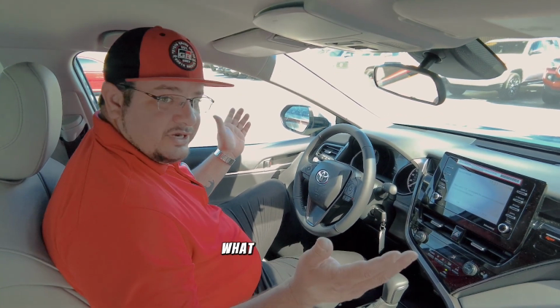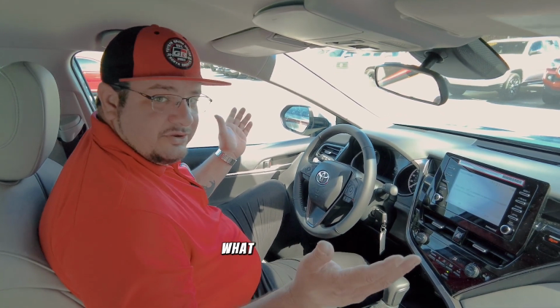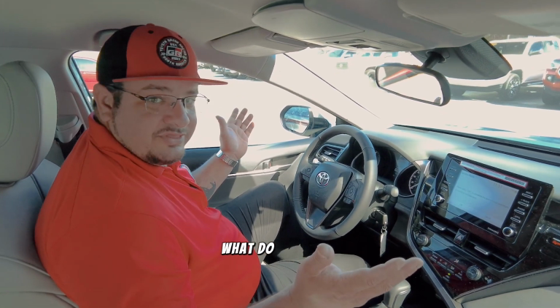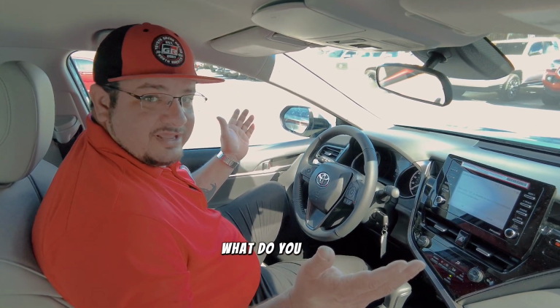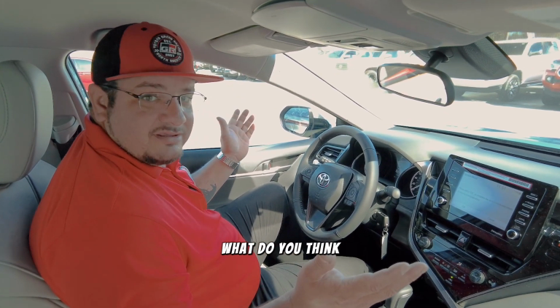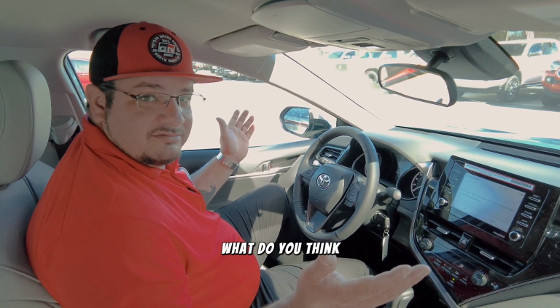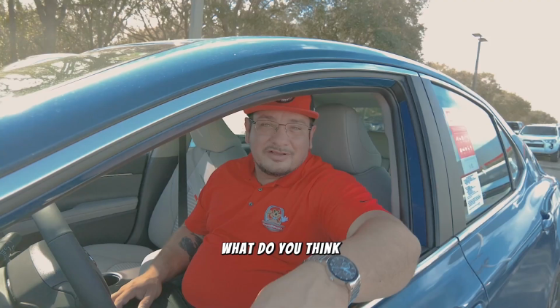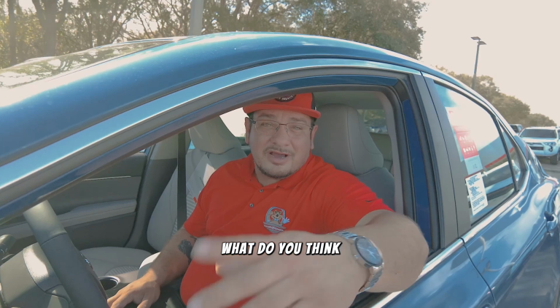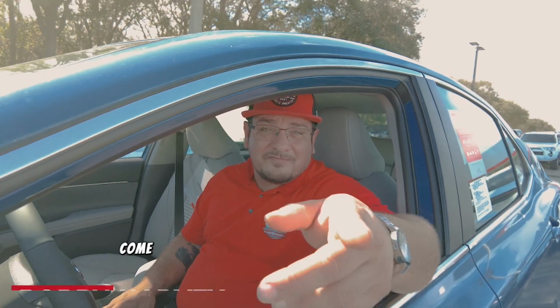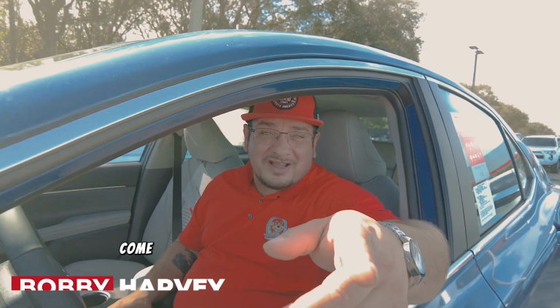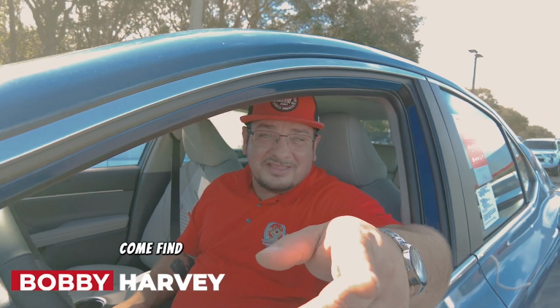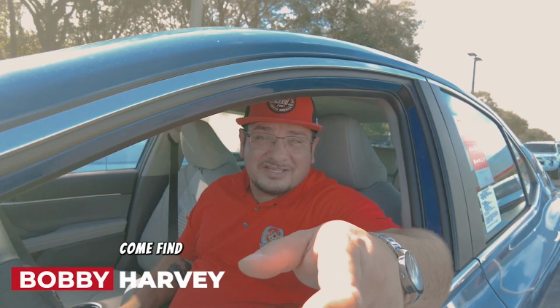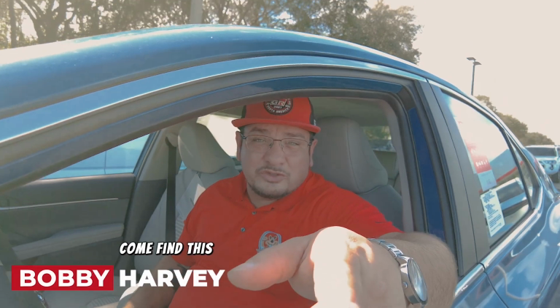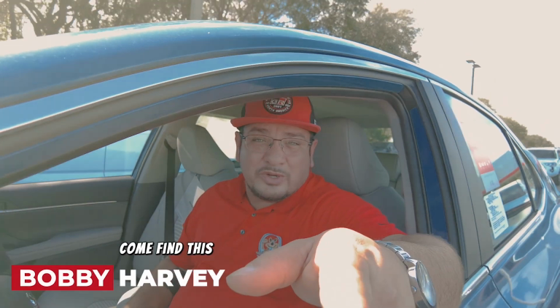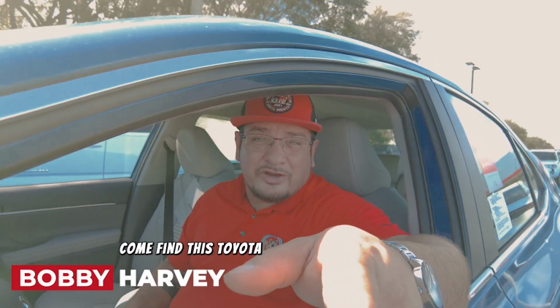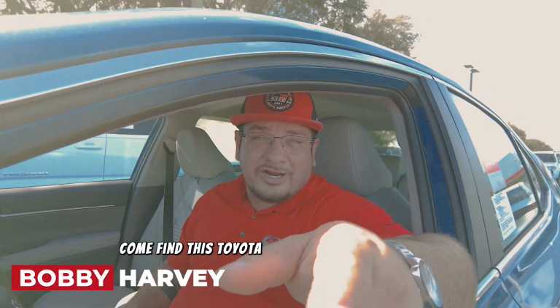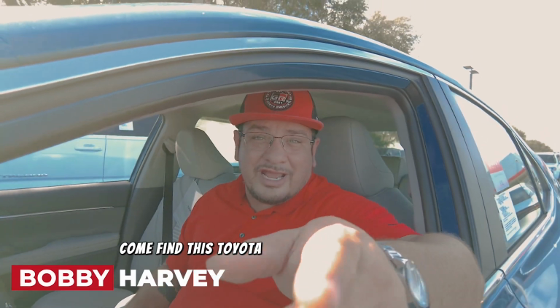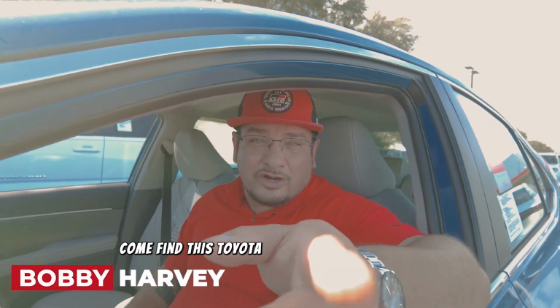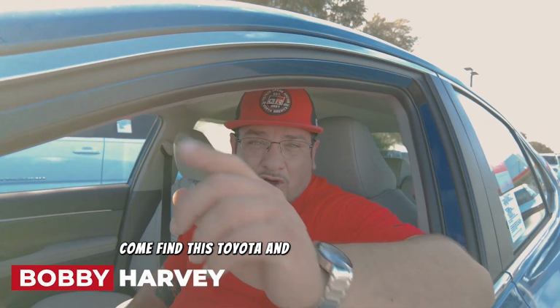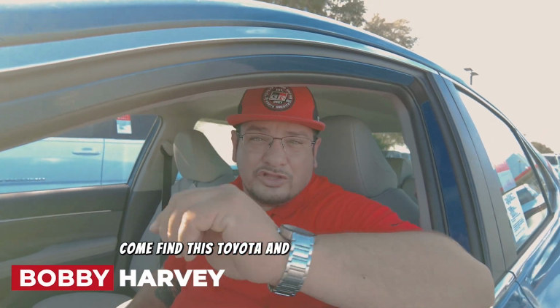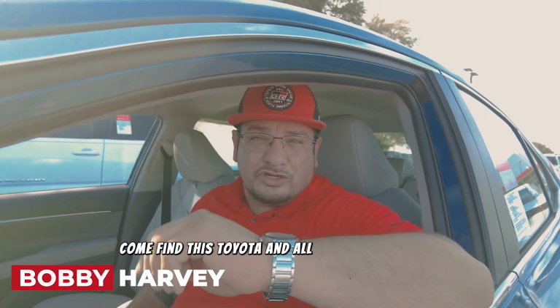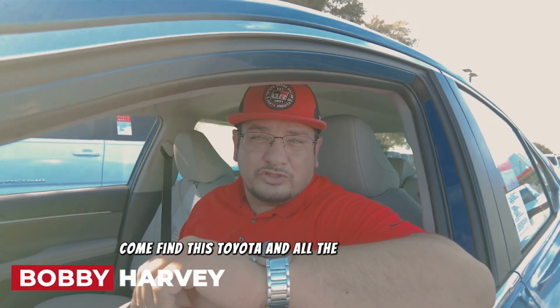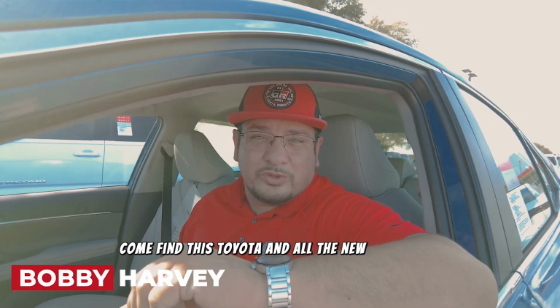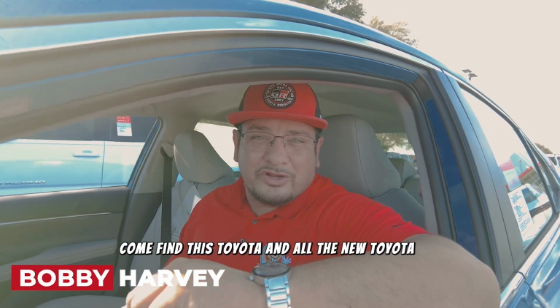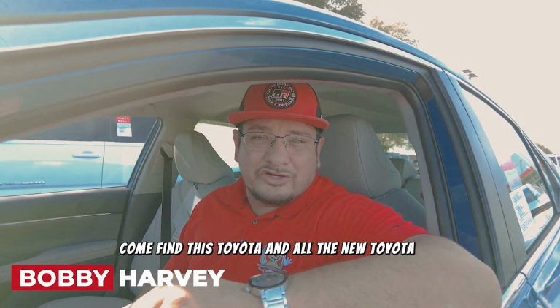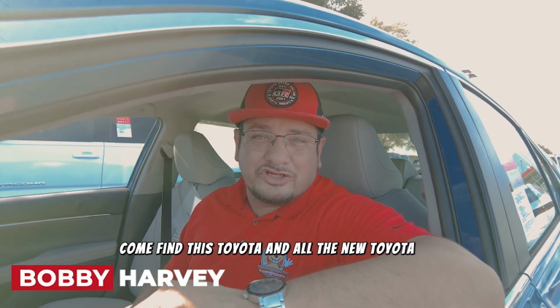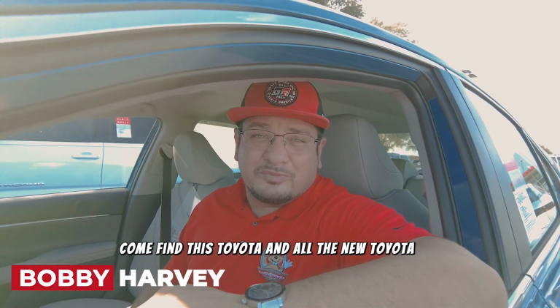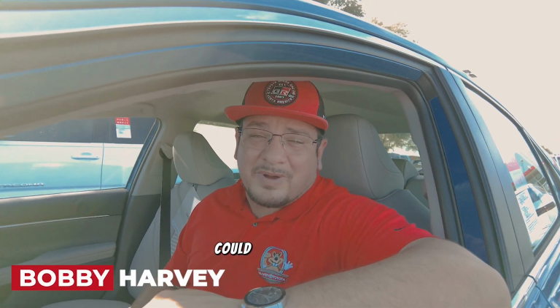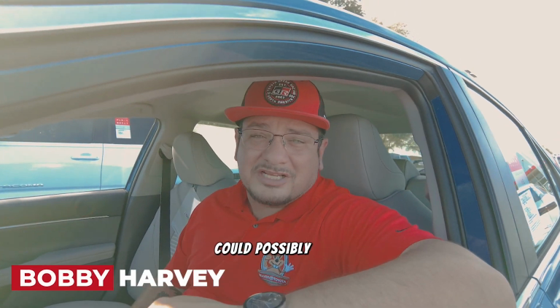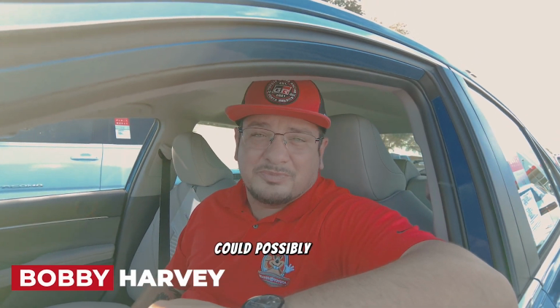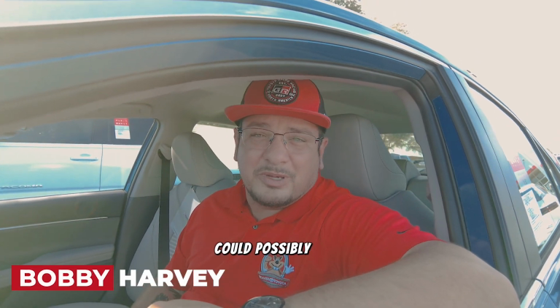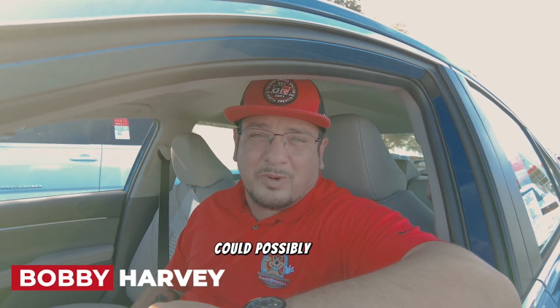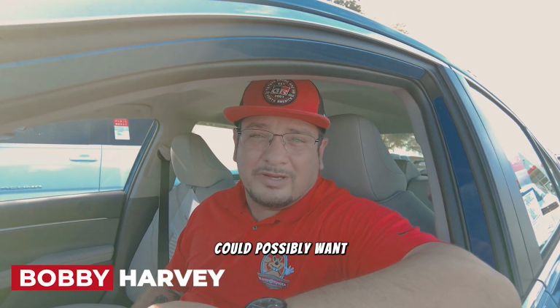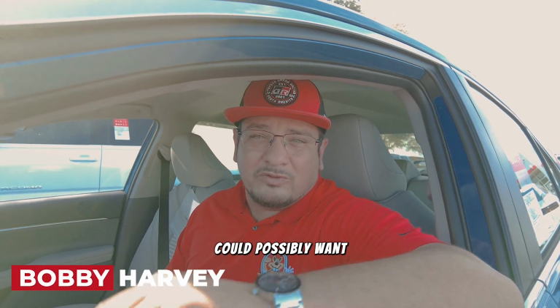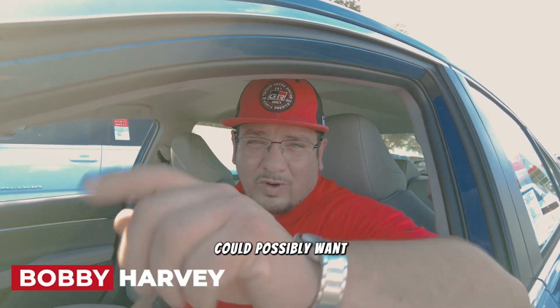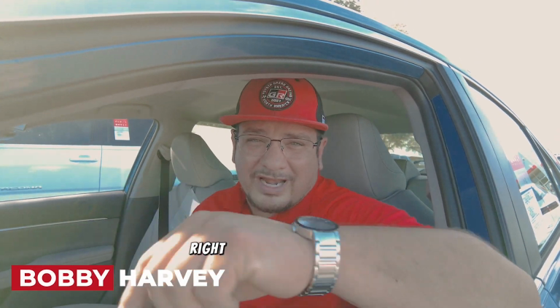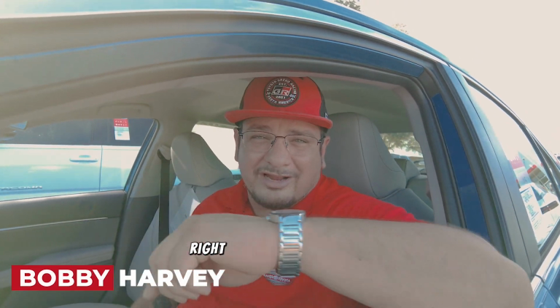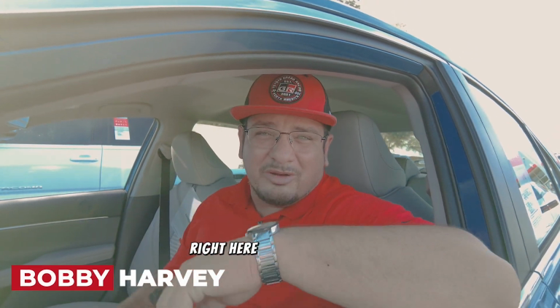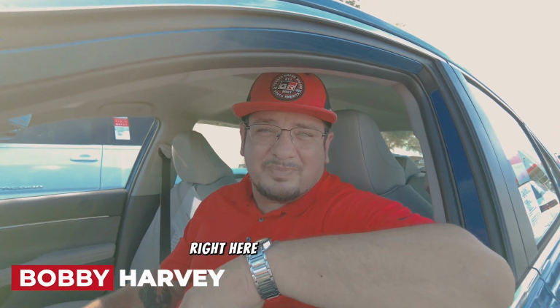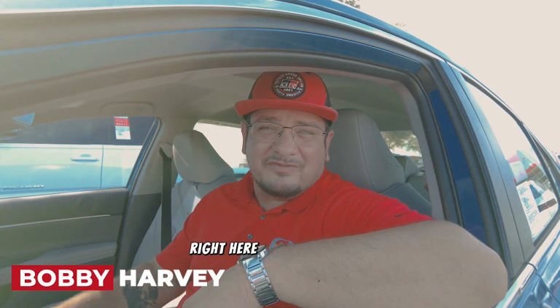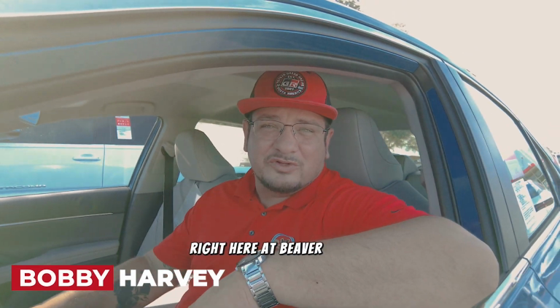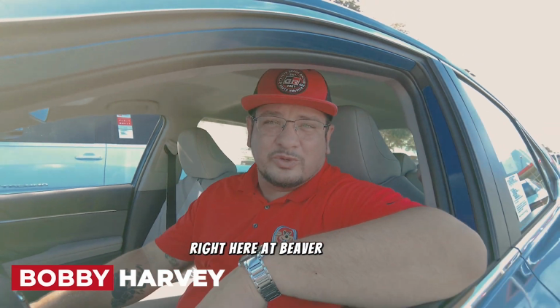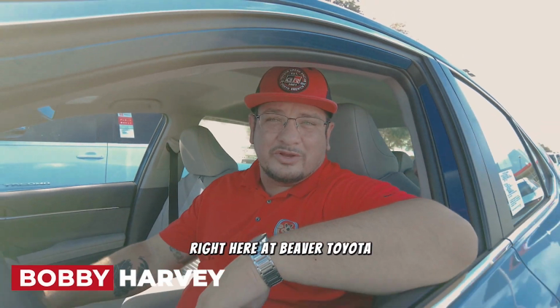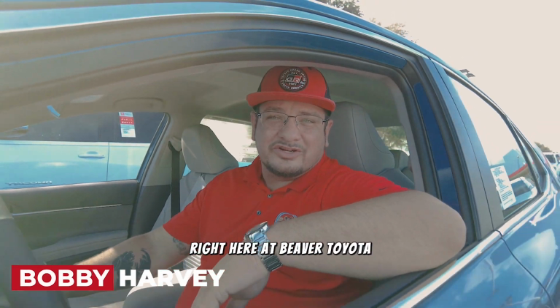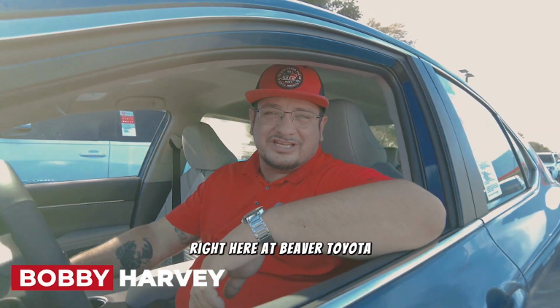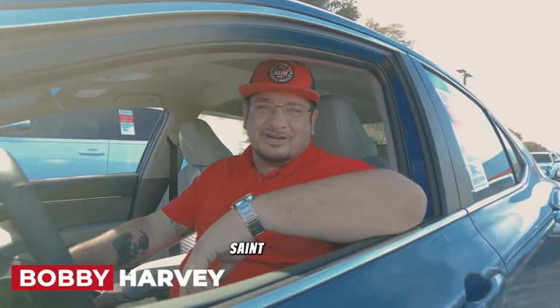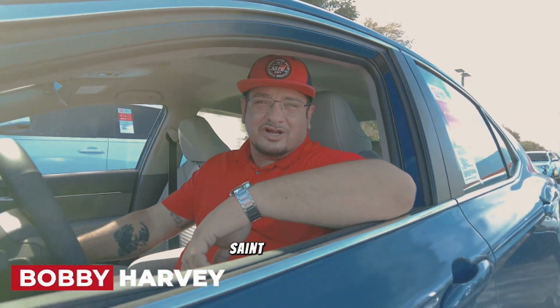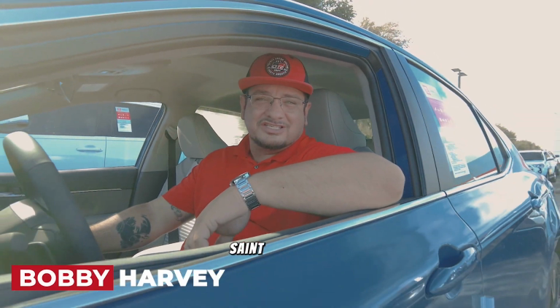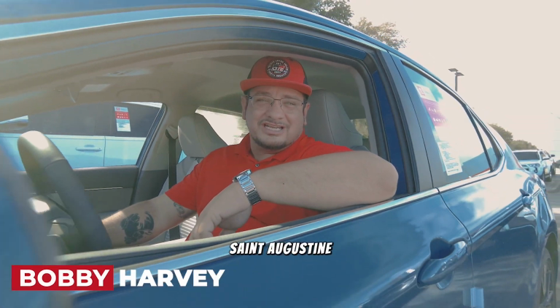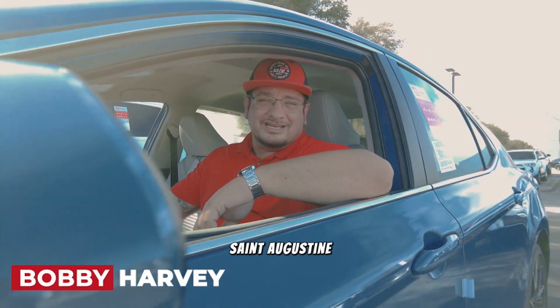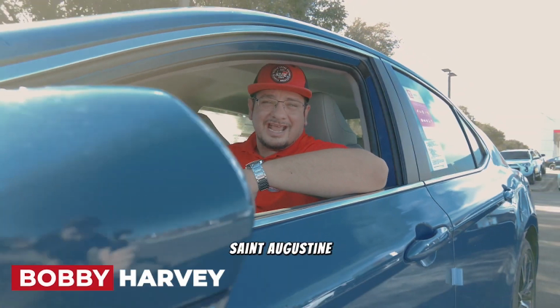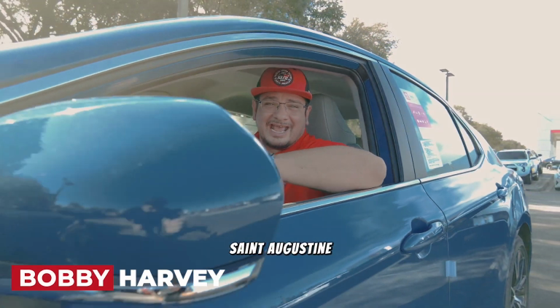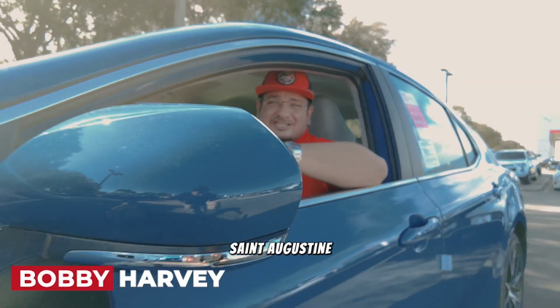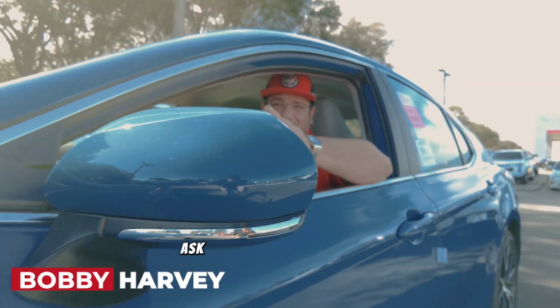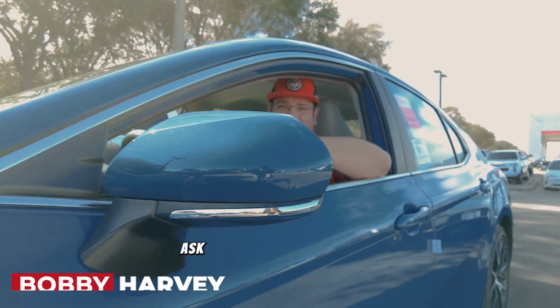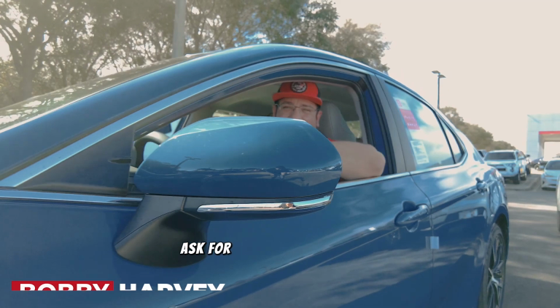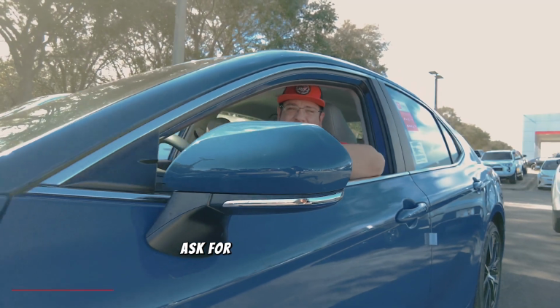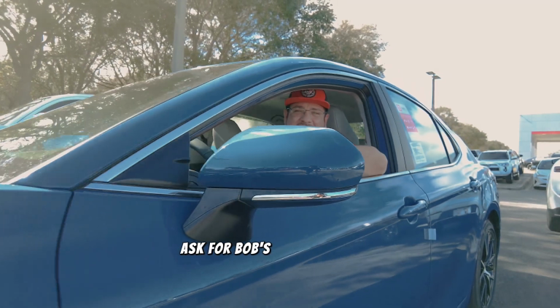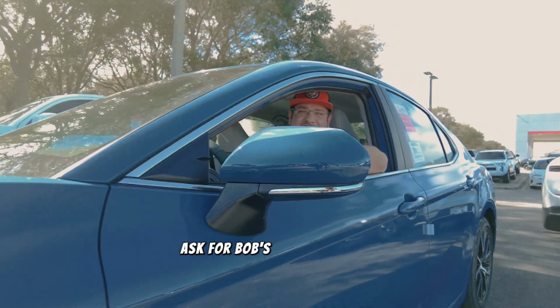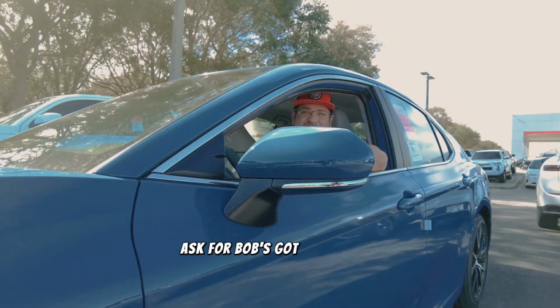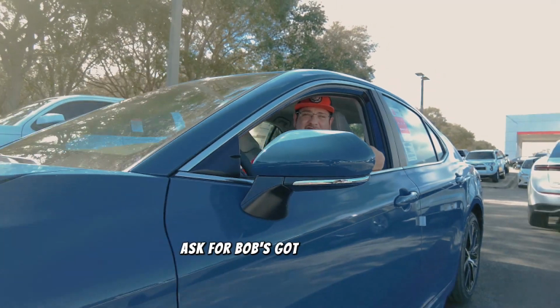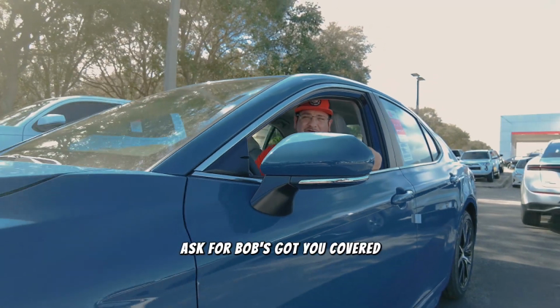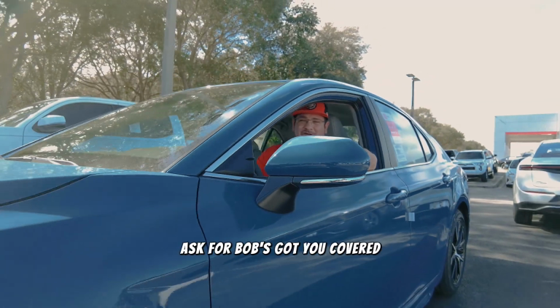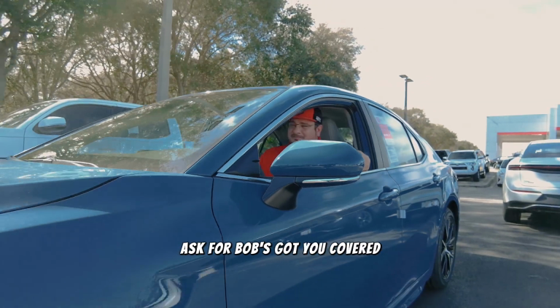Come find this Toyota and all the new Toyotas you could possibly want right here at Beaver Toyota St. Augustine. Ask for Bob's Got You Covered.